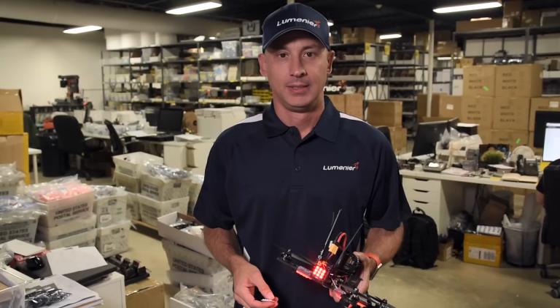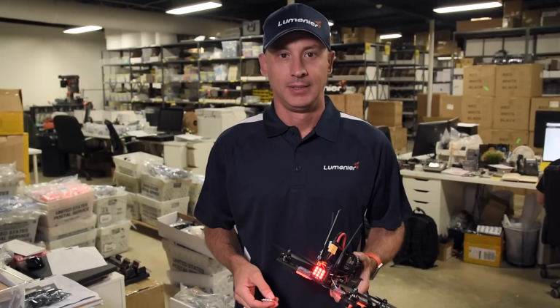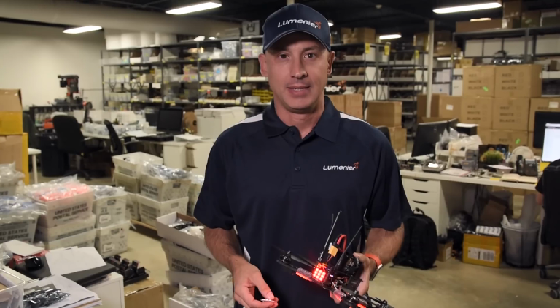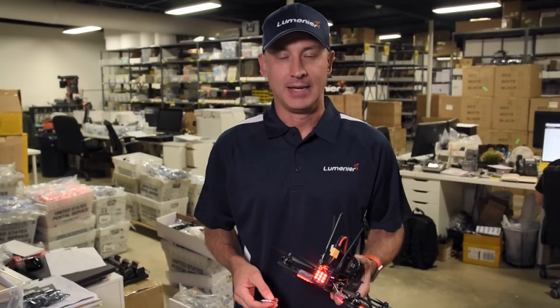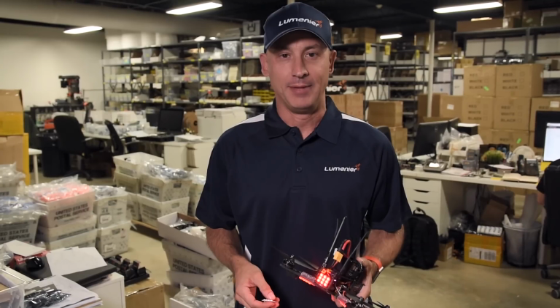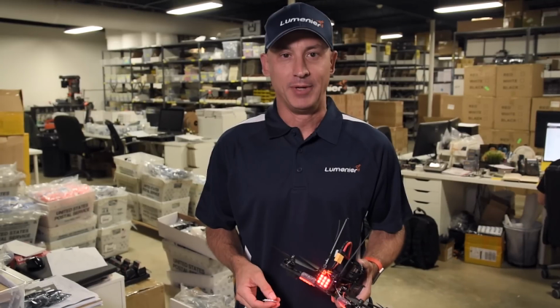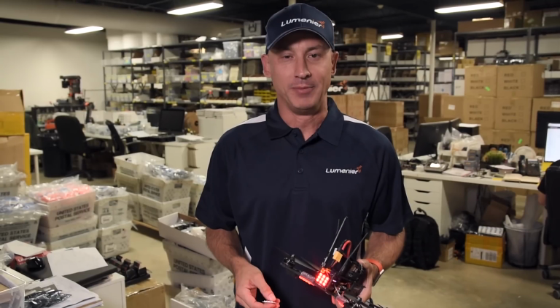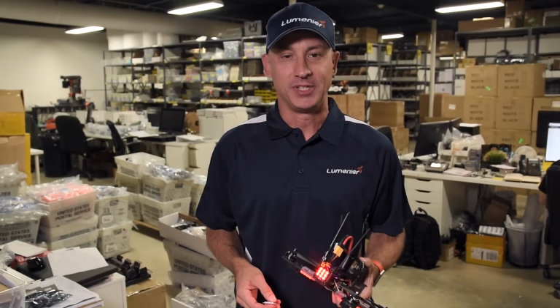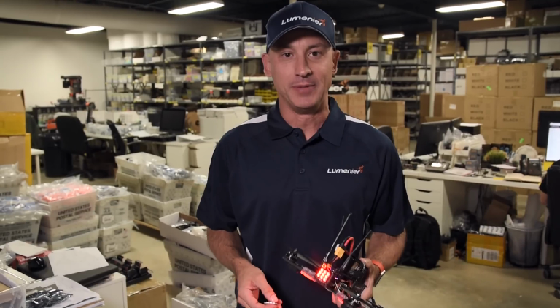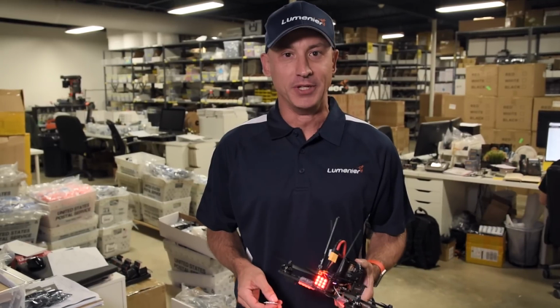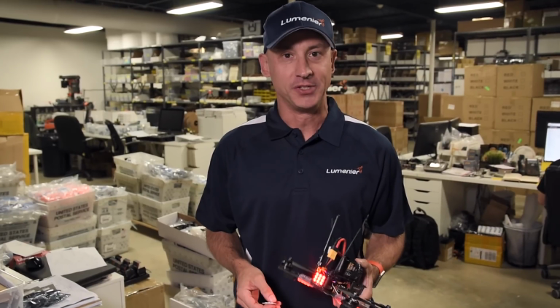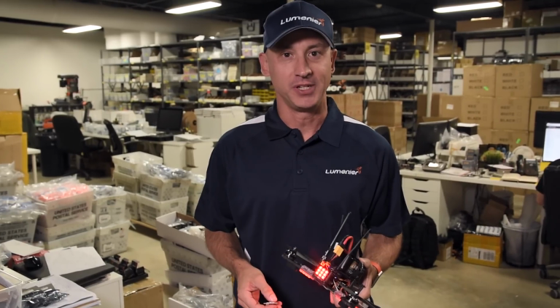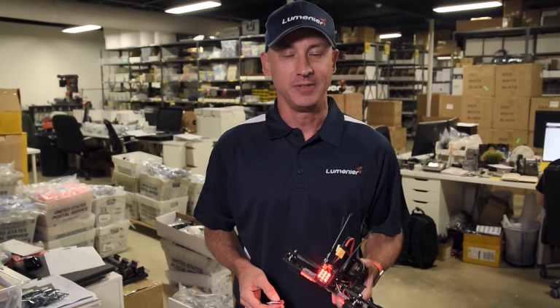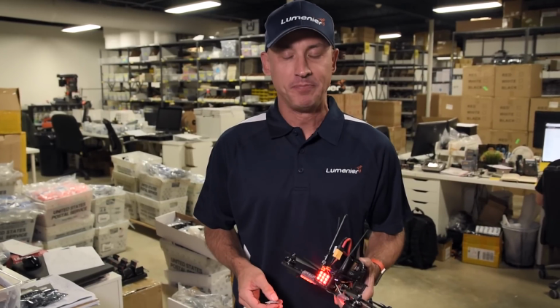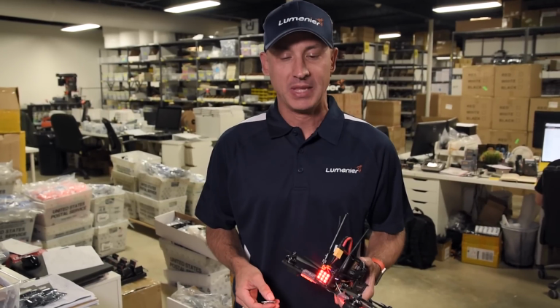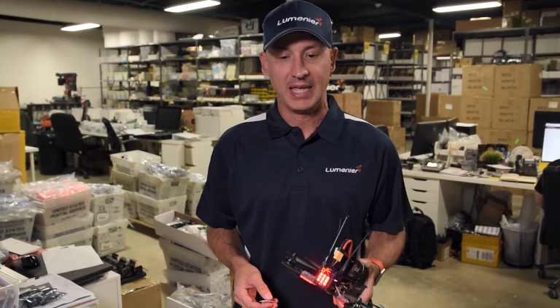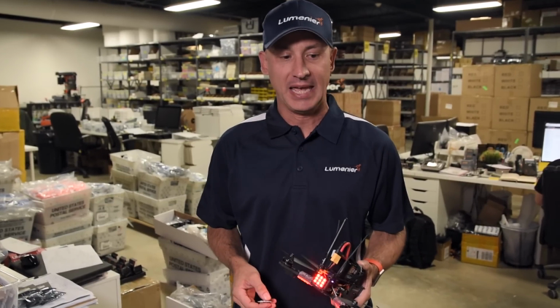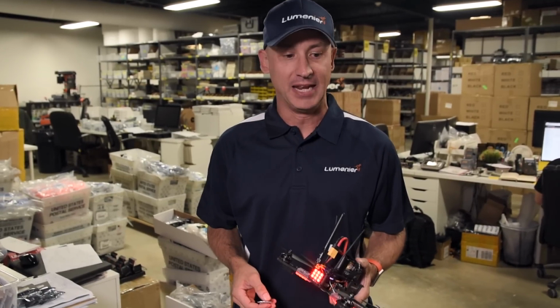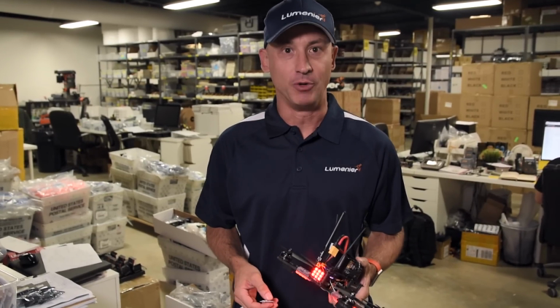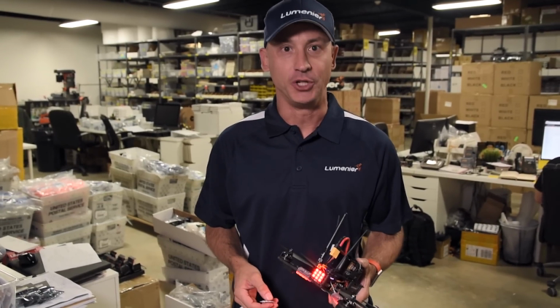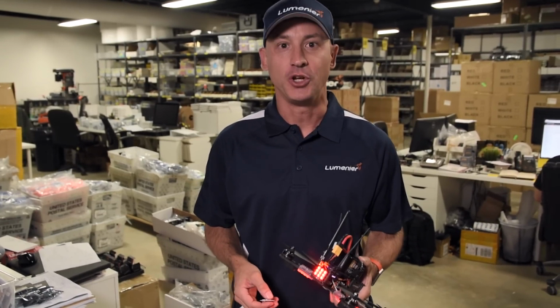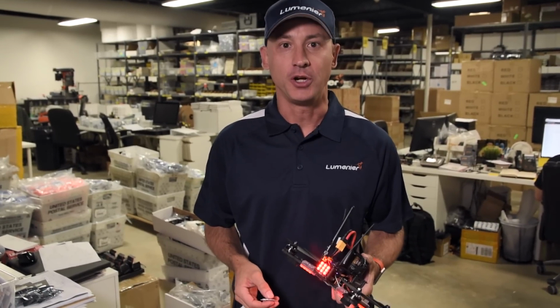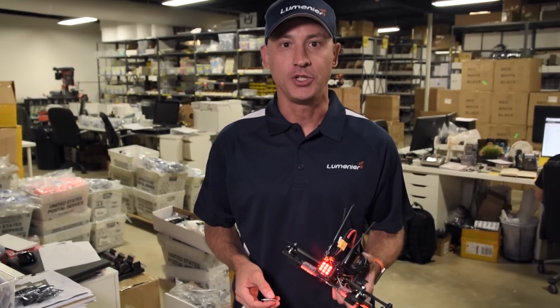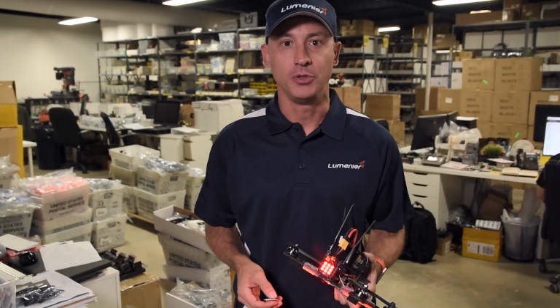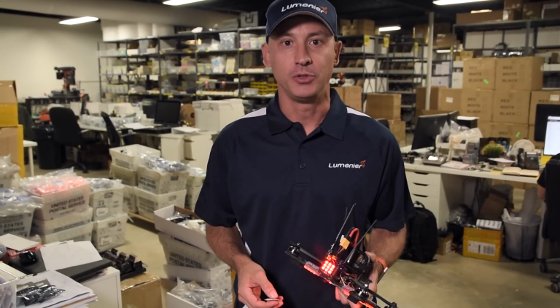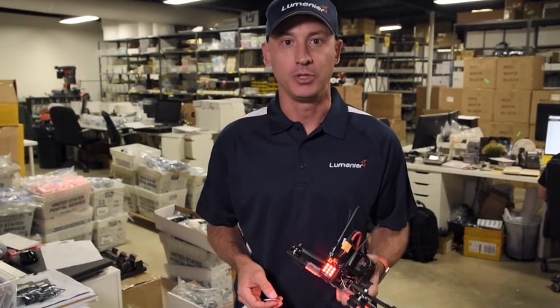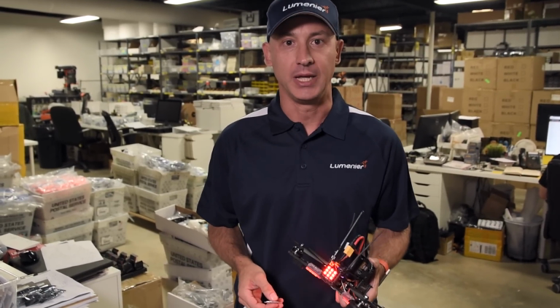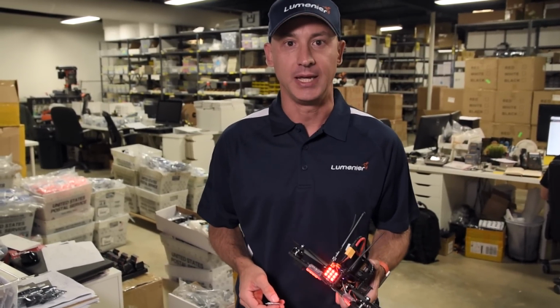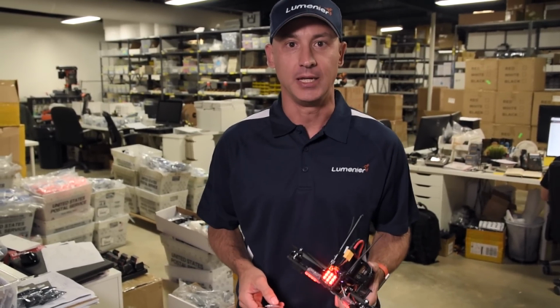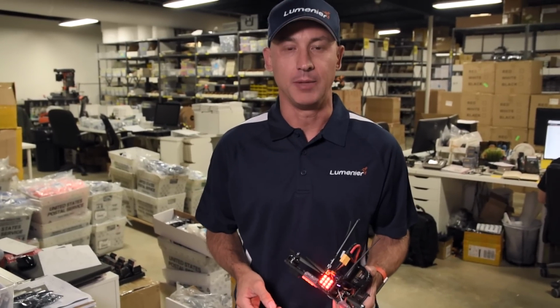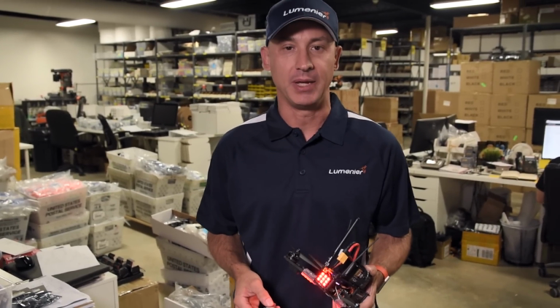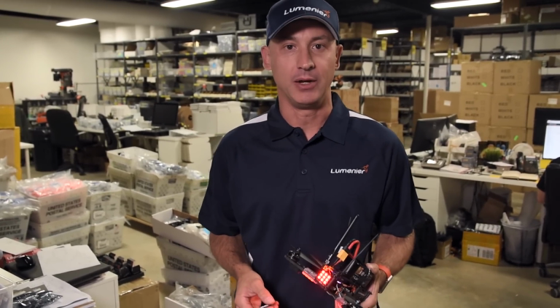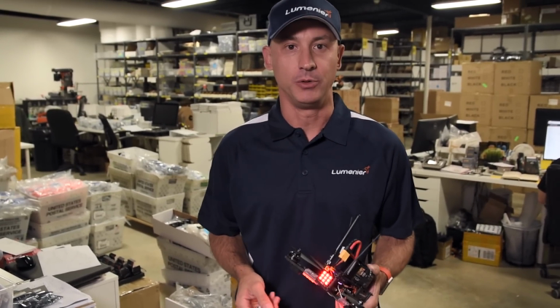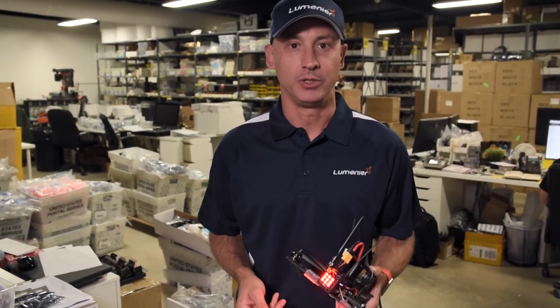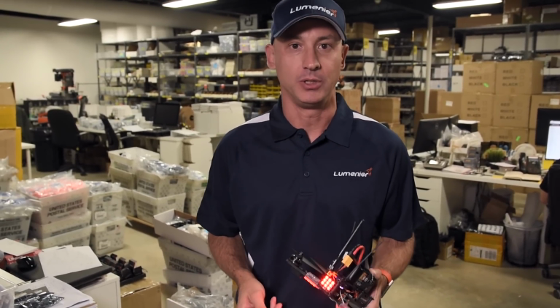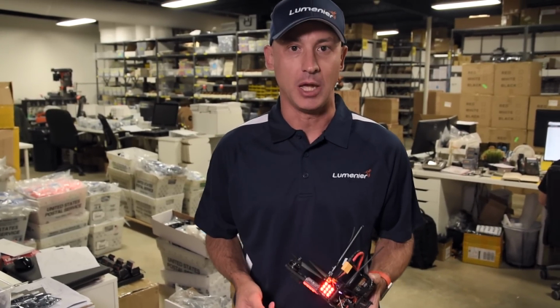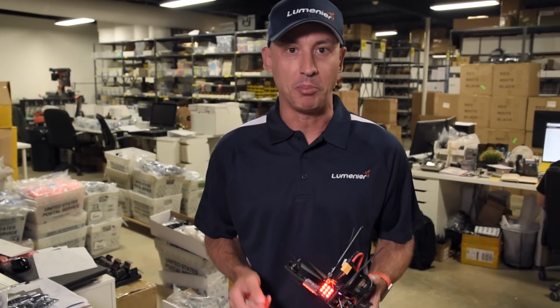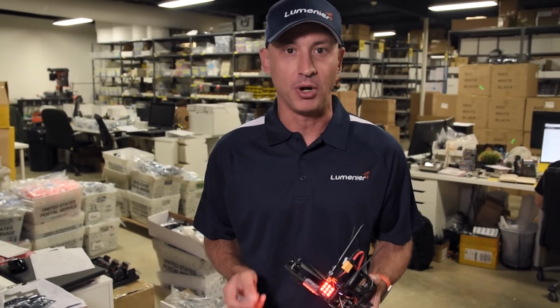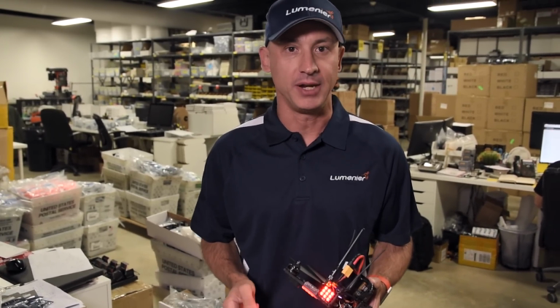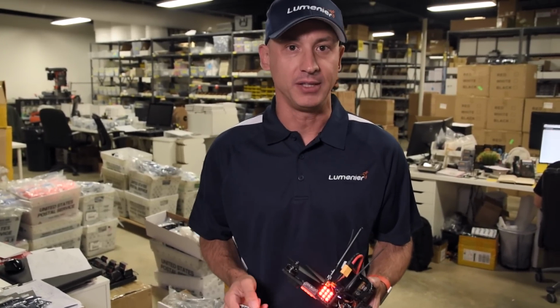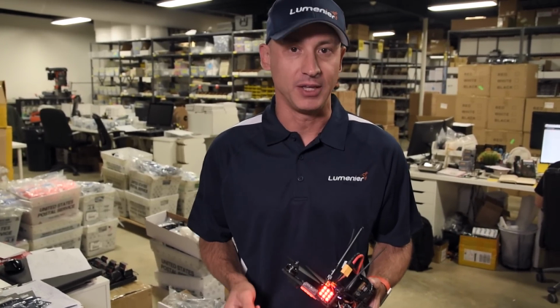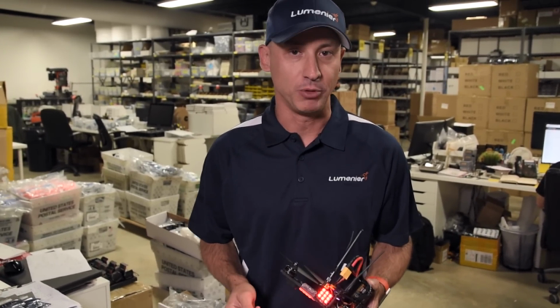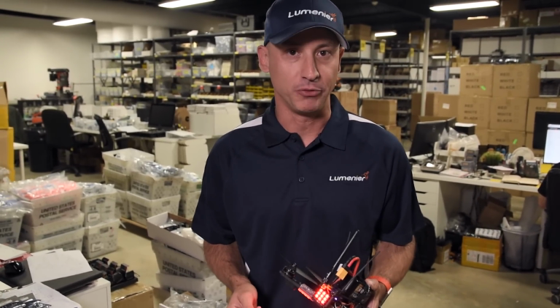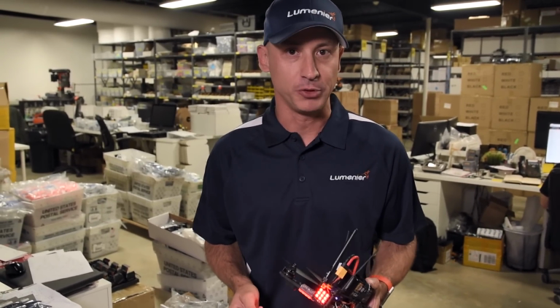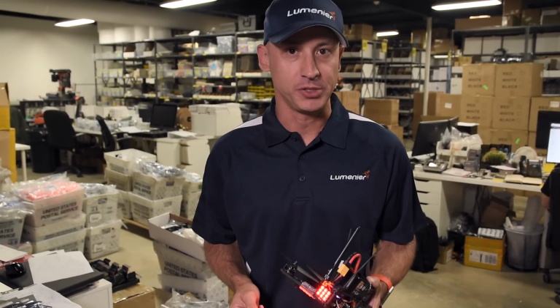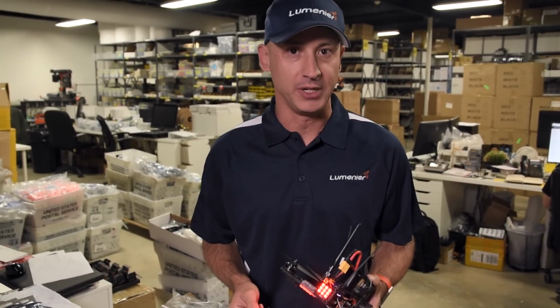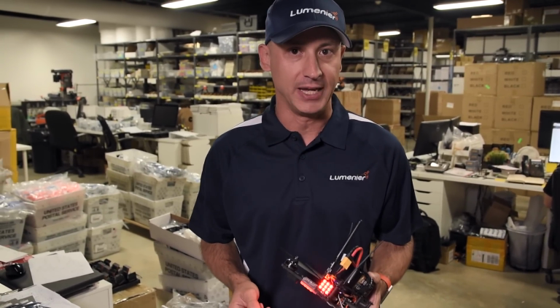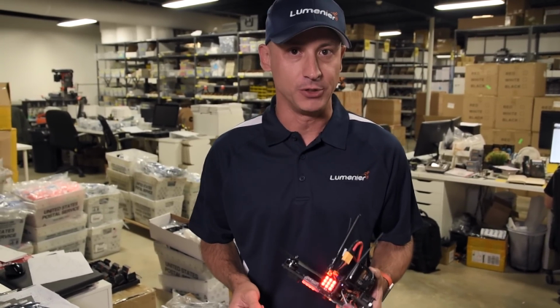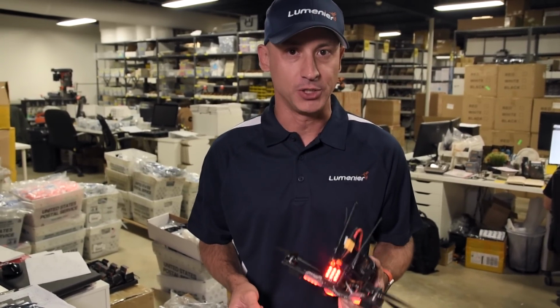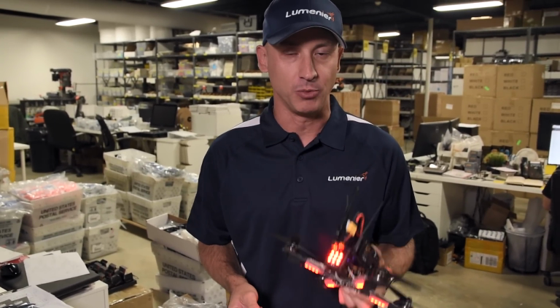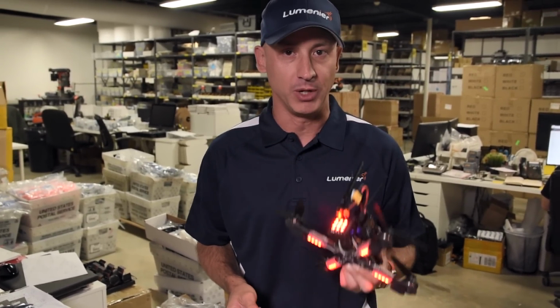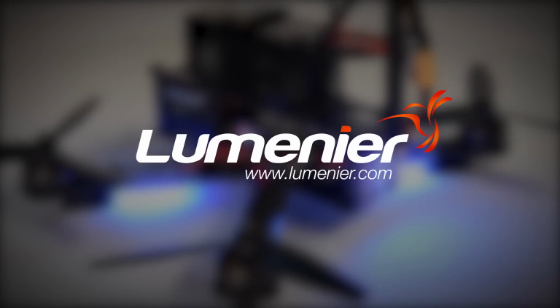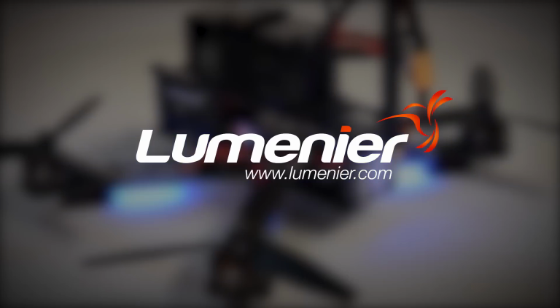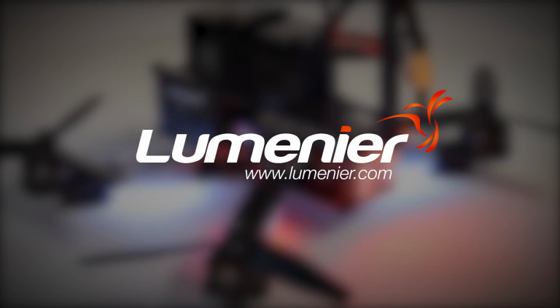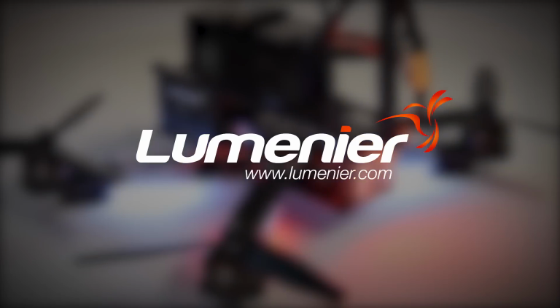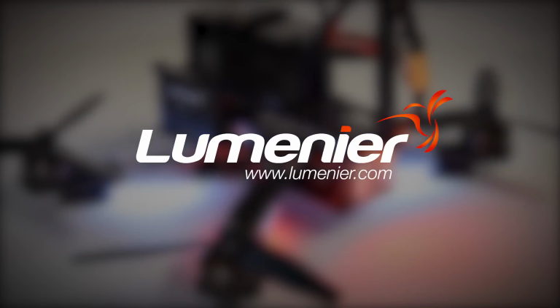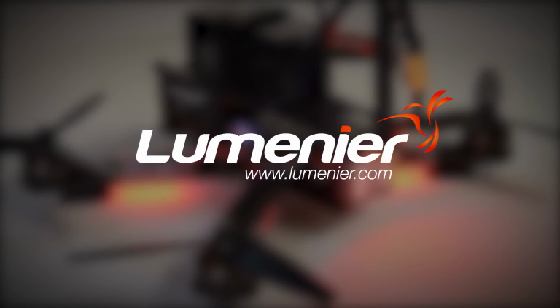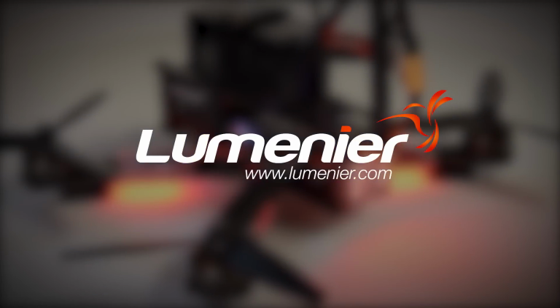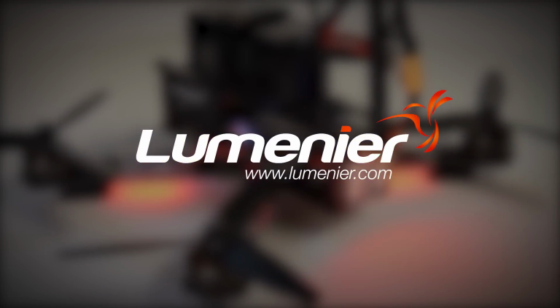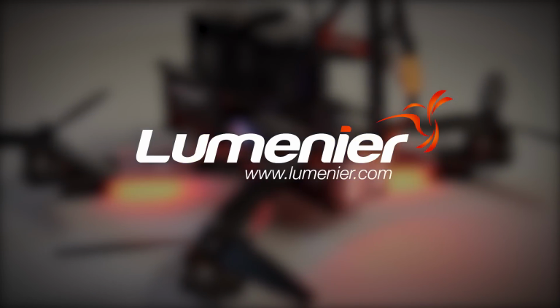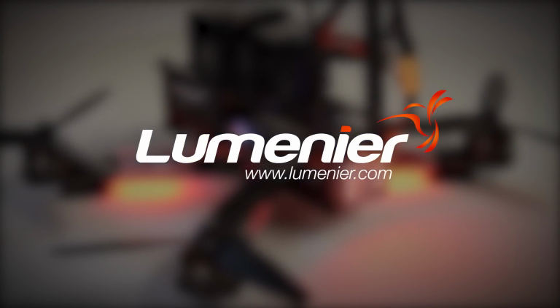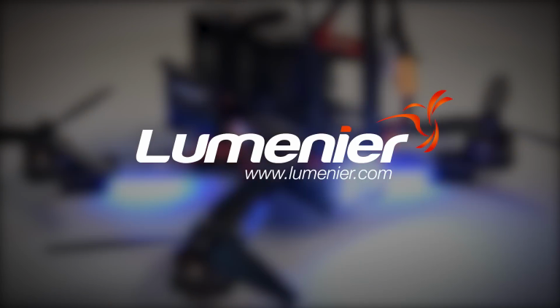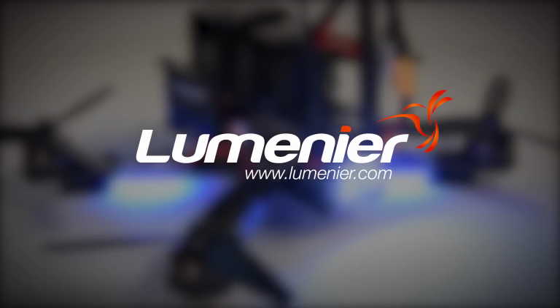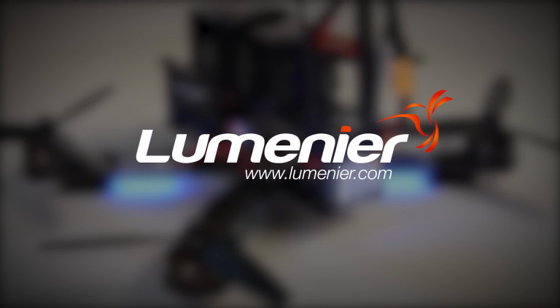Hi, my name is Tim Nielsen, and I want to talk to you today about a product that we first announced when we announced the QAVR.